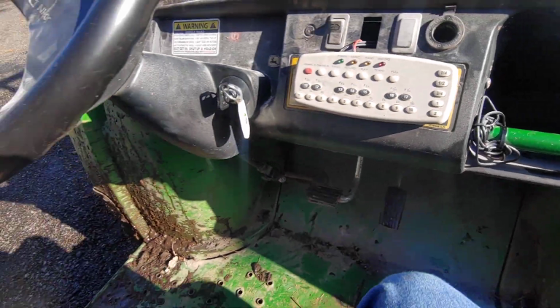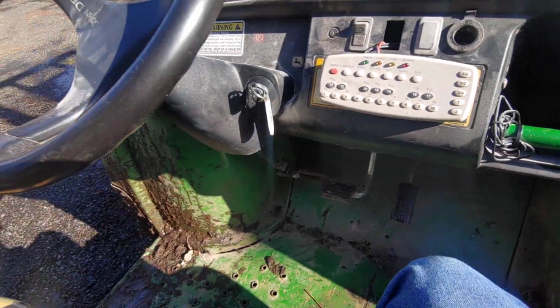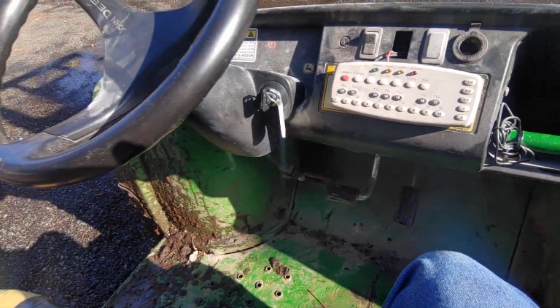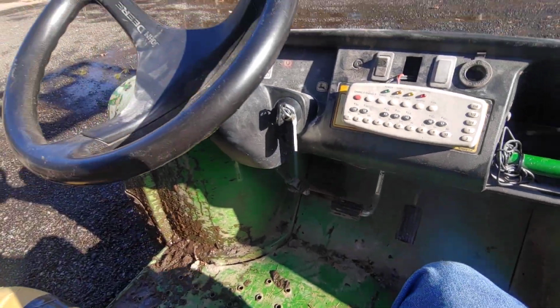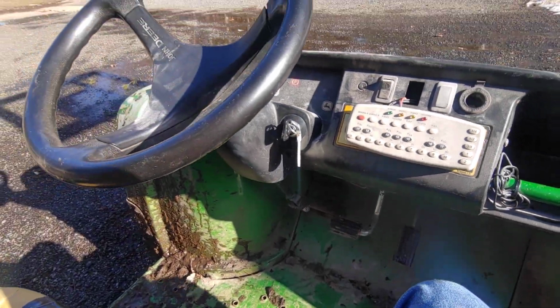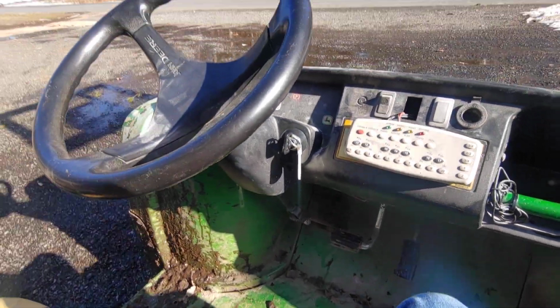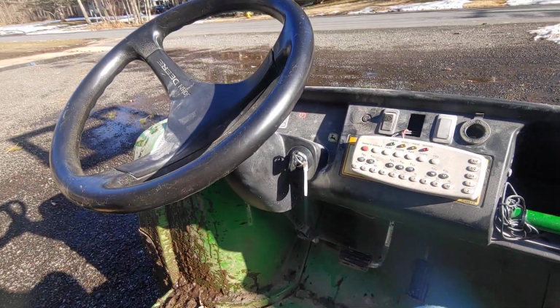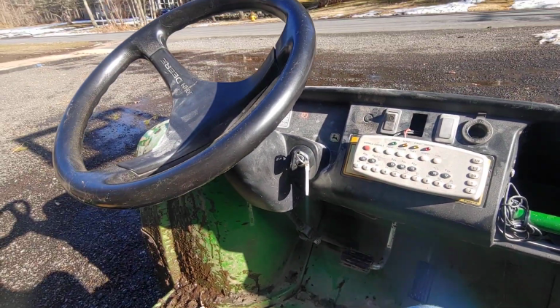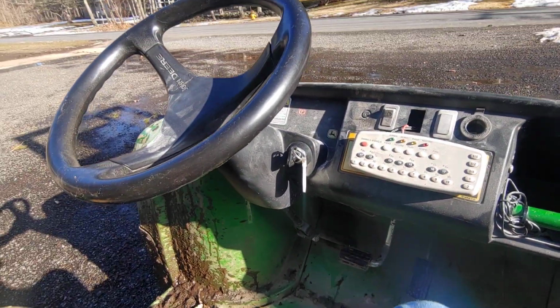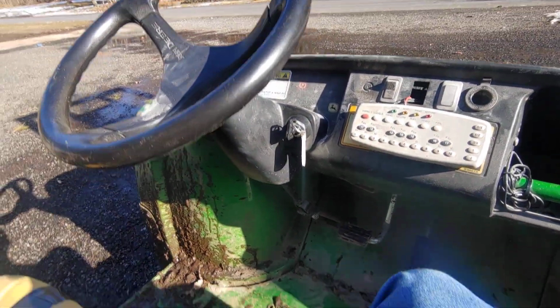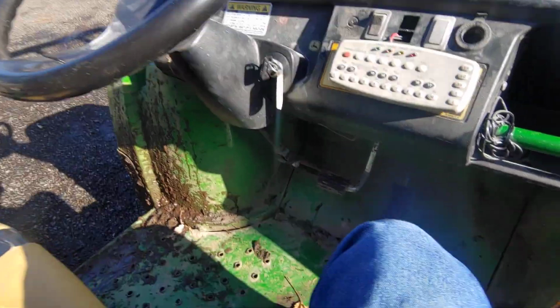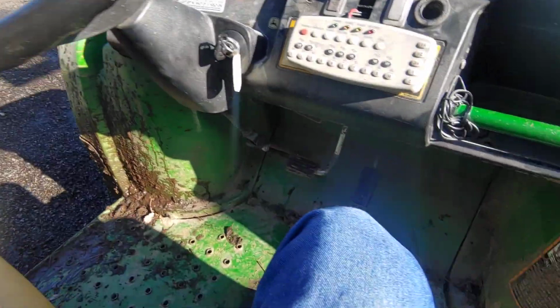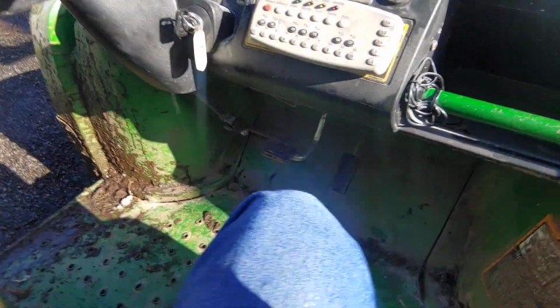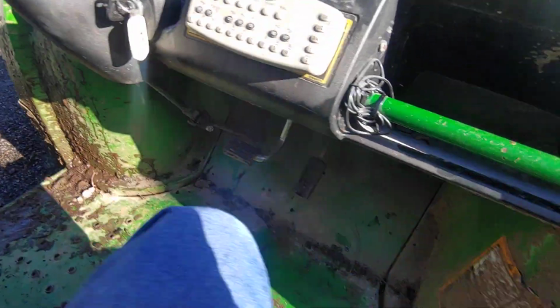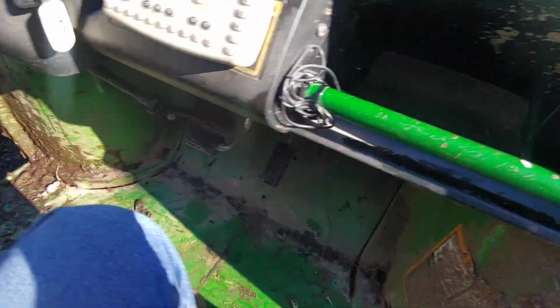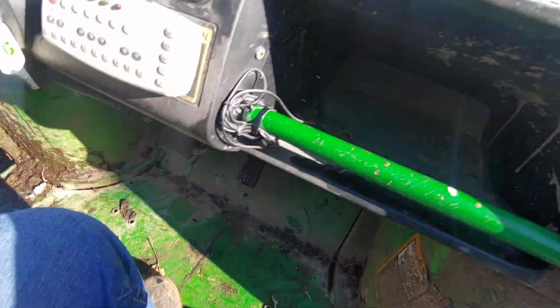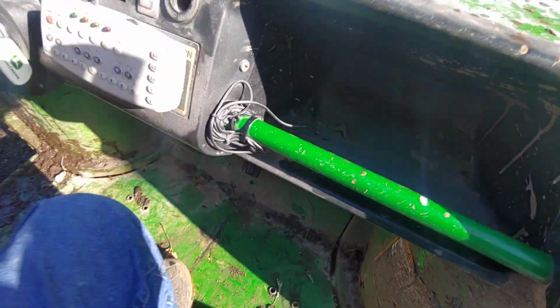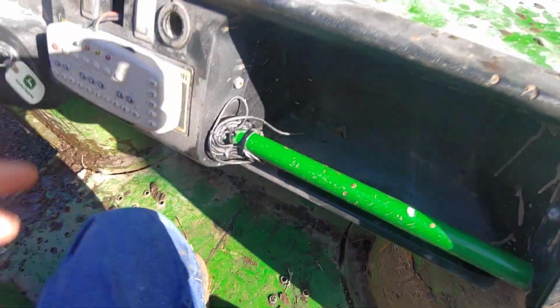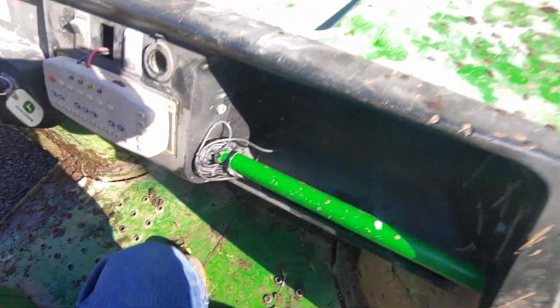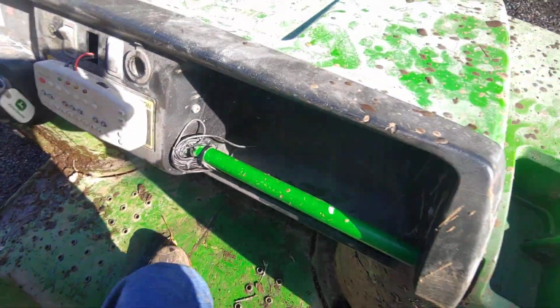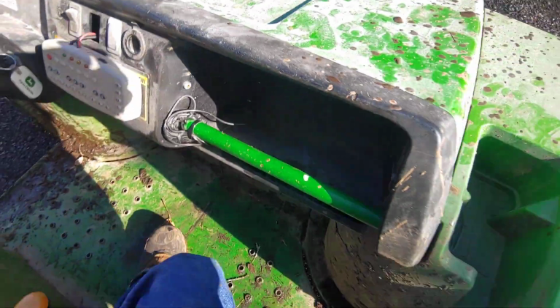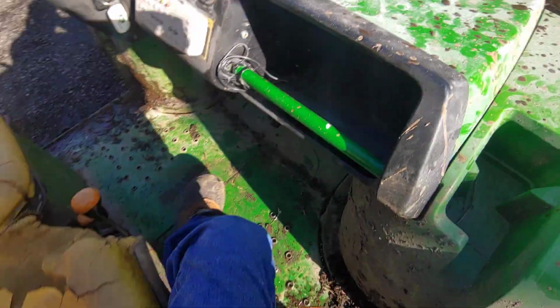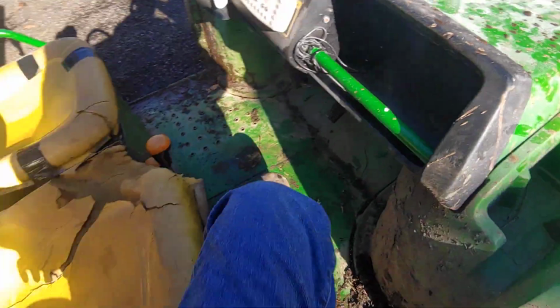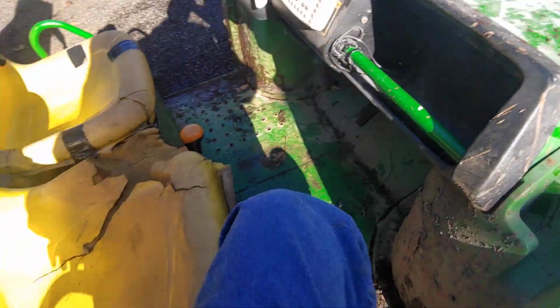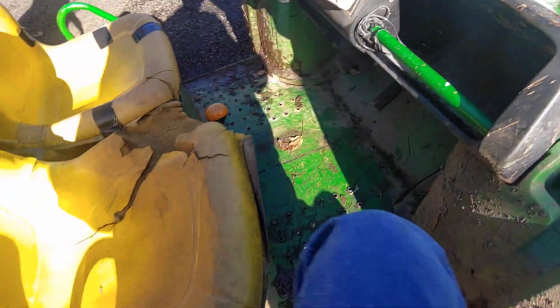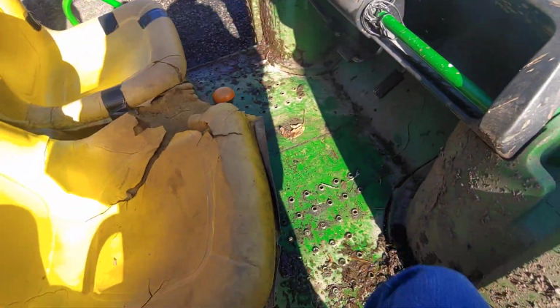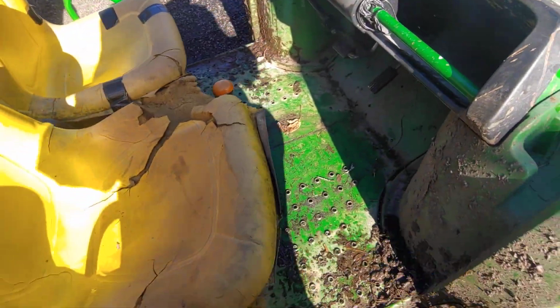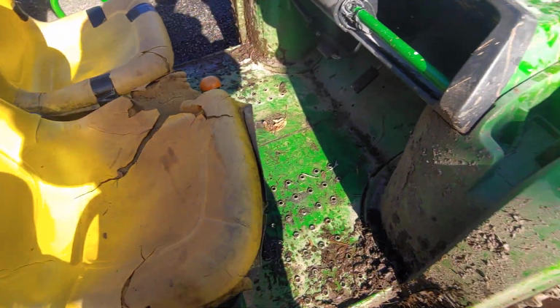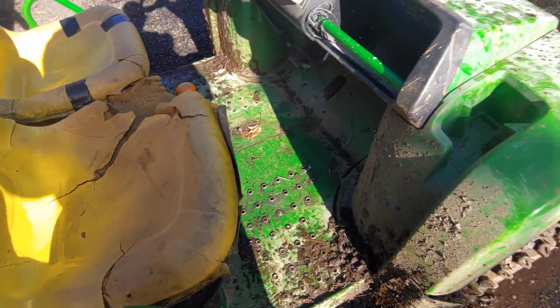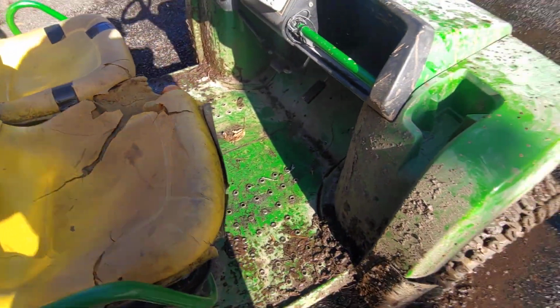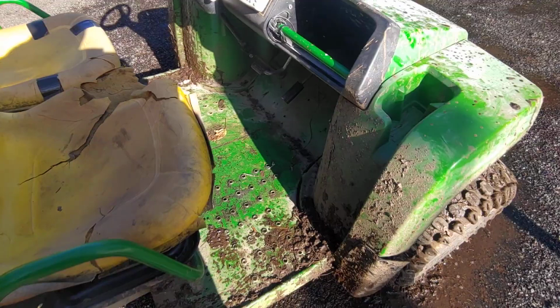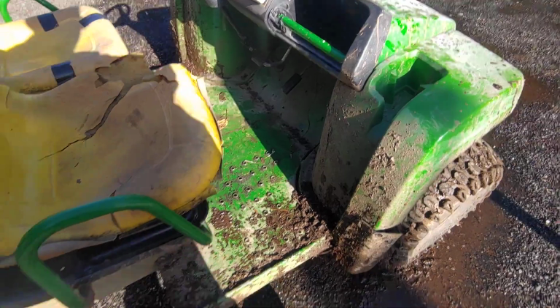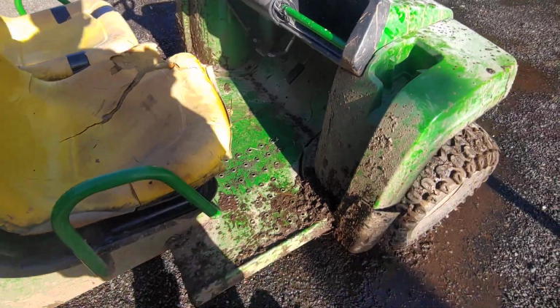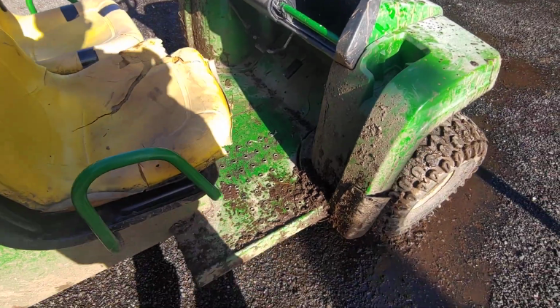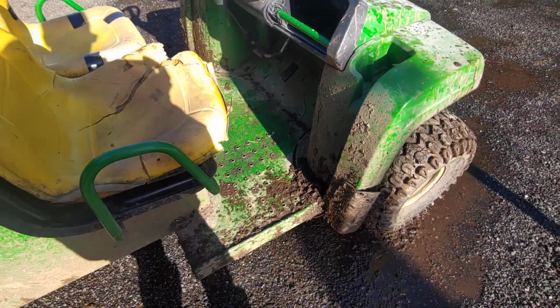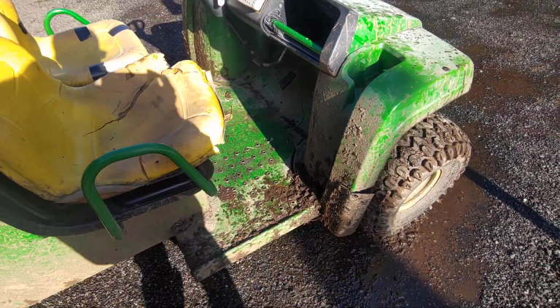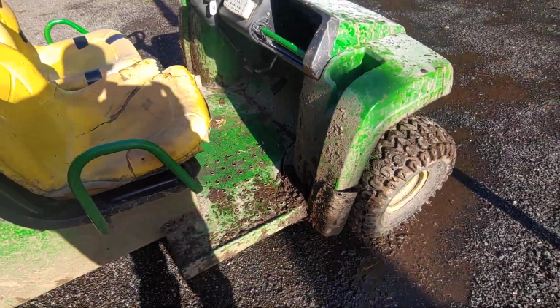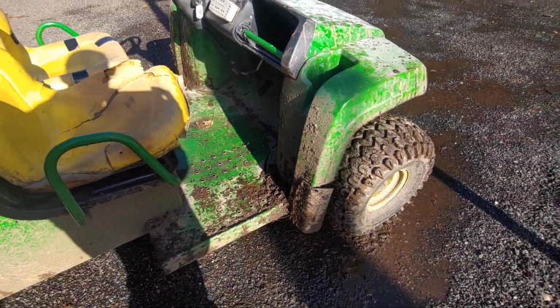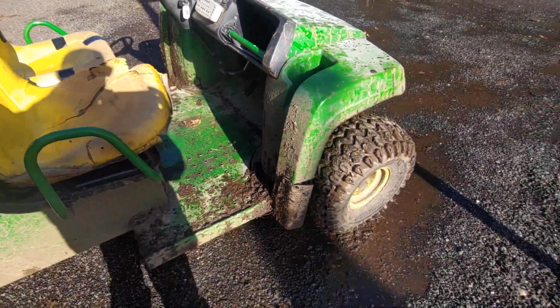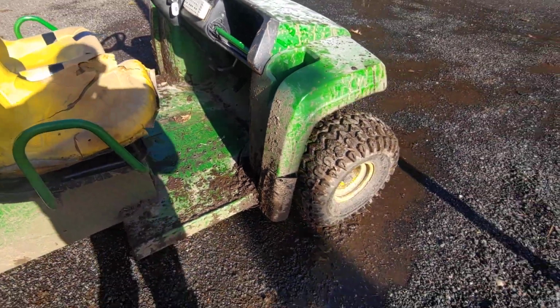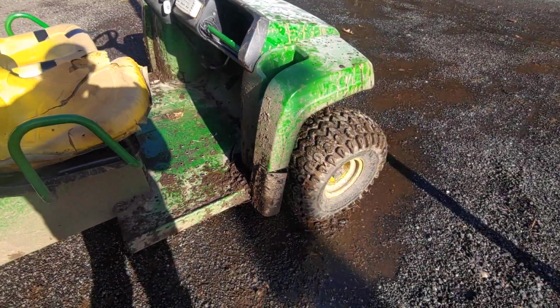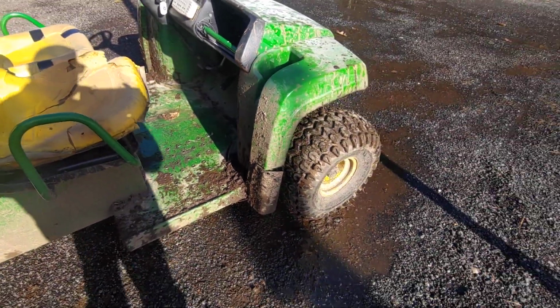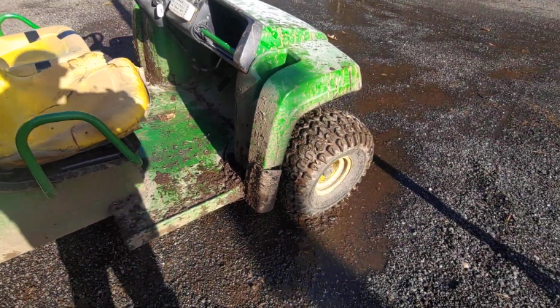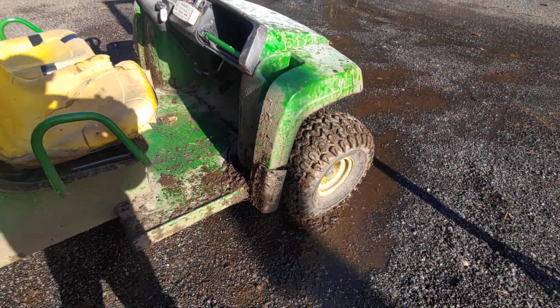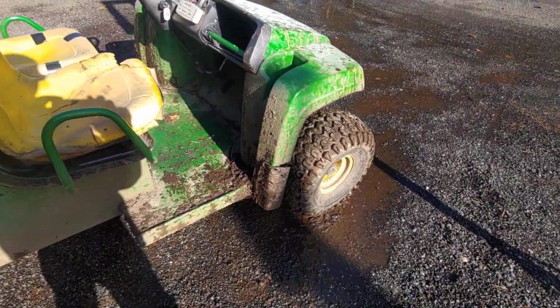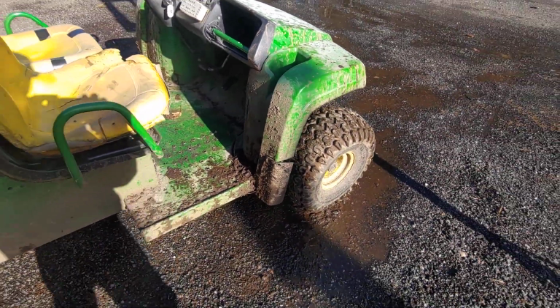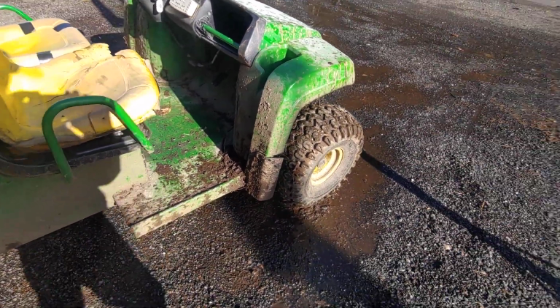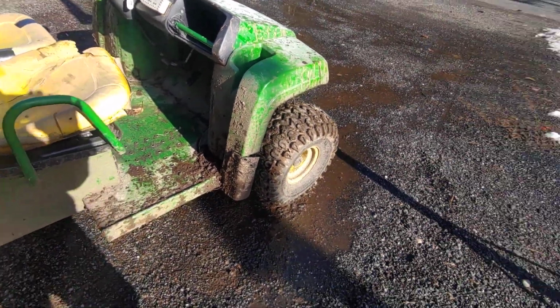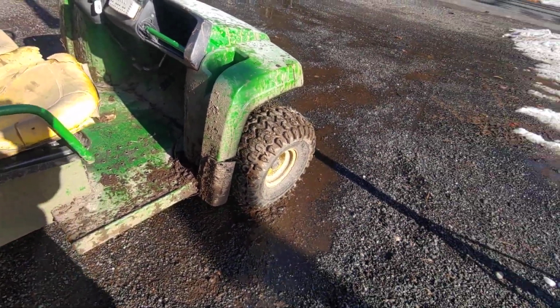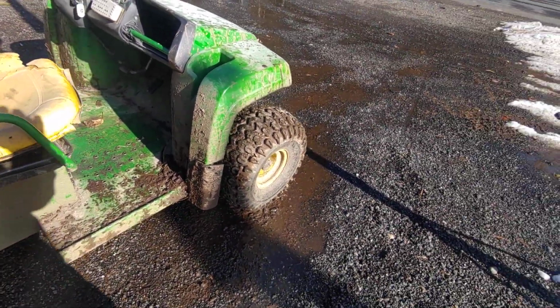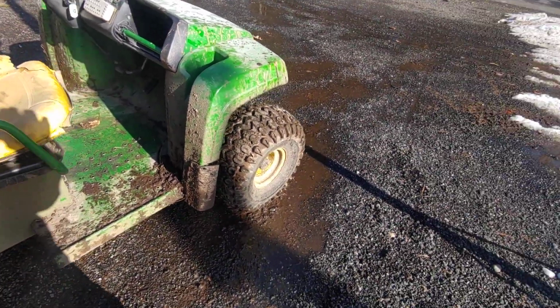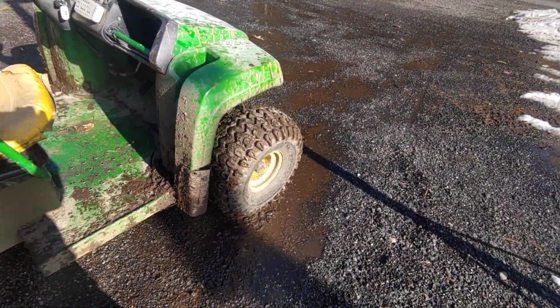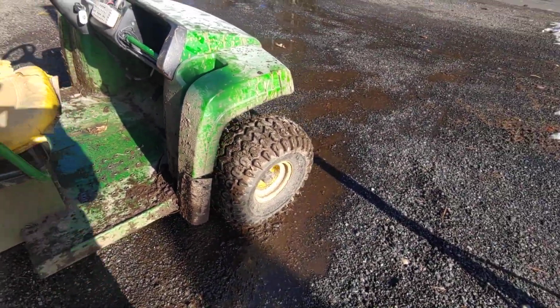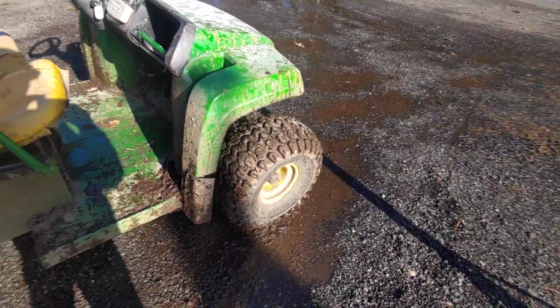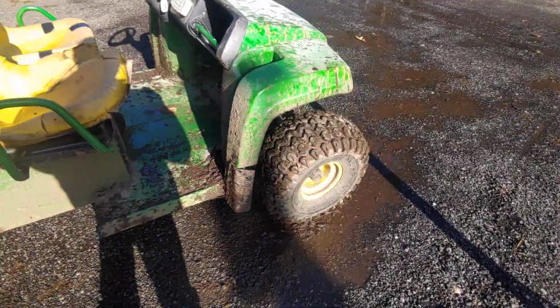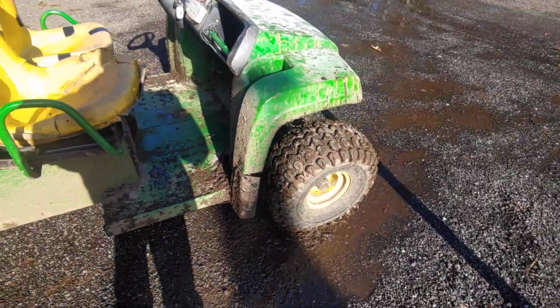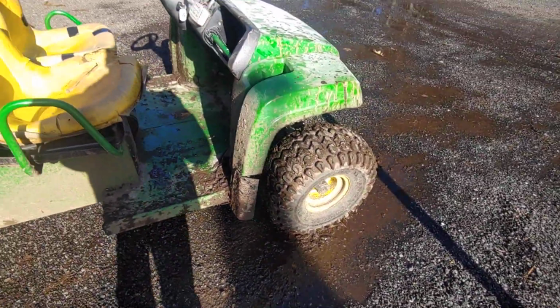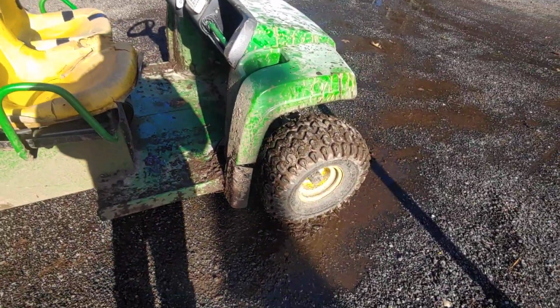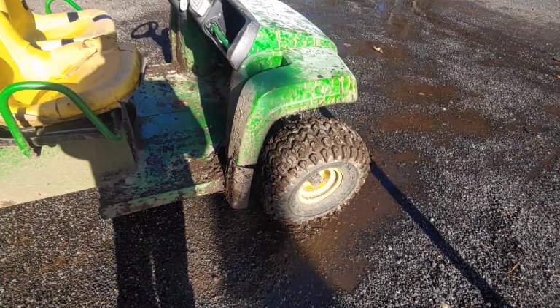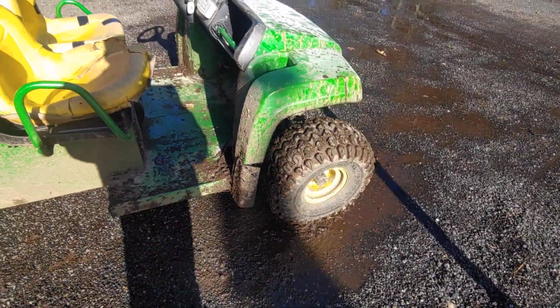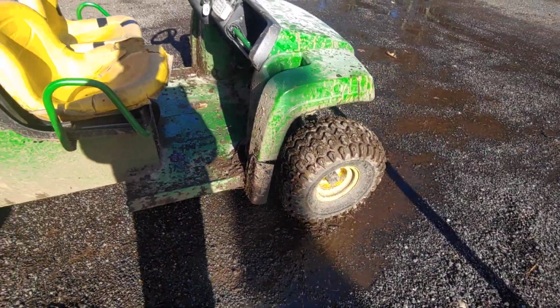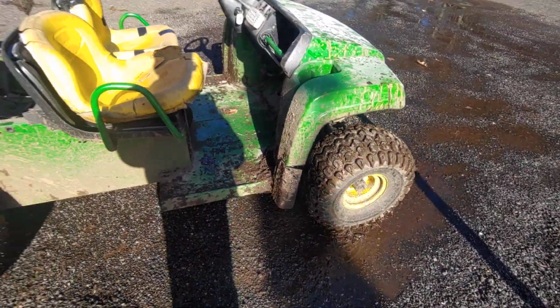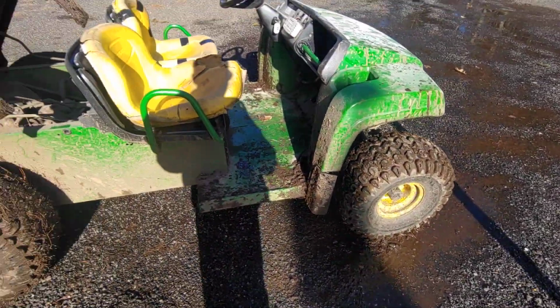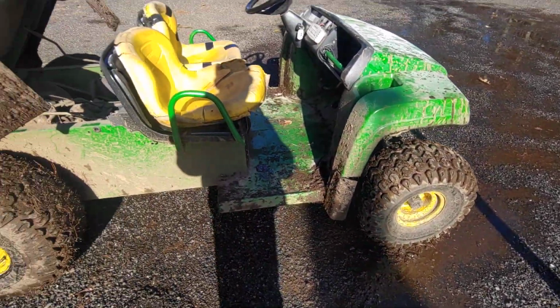So that's how it runs — that's everything about this John Deere Gator. Thank you guys for watching, I'll catch you in the next video.